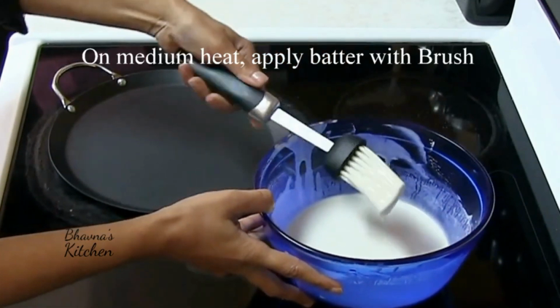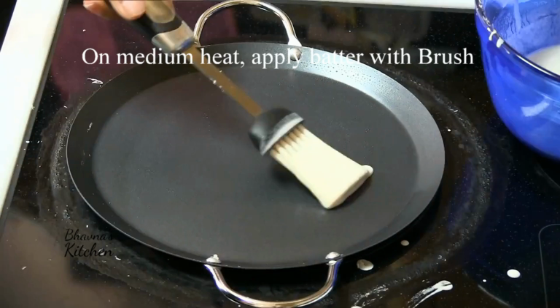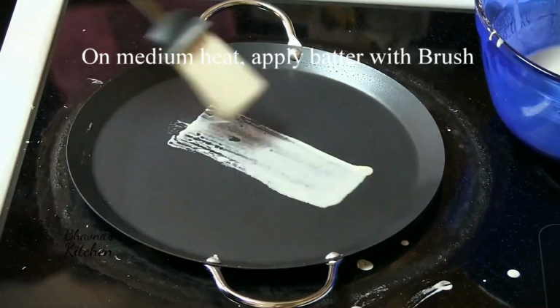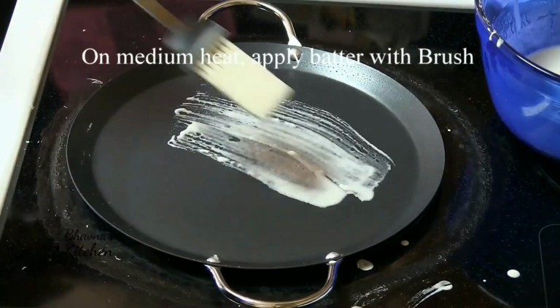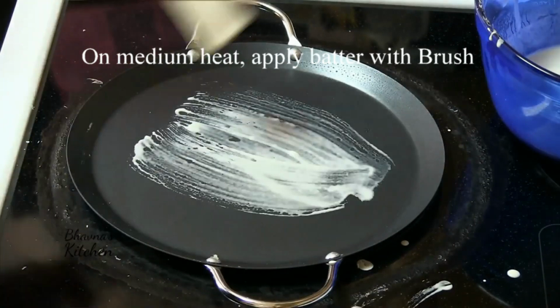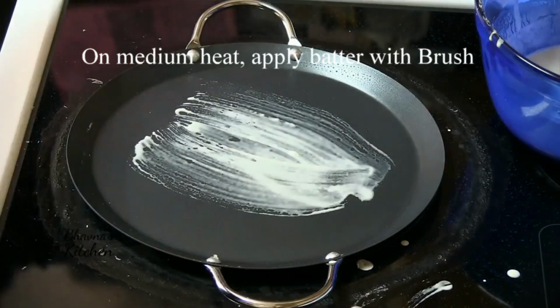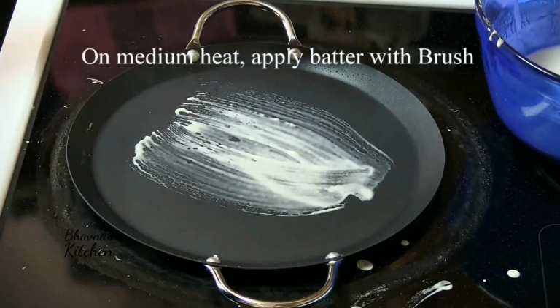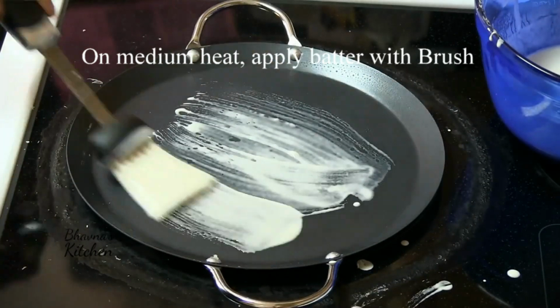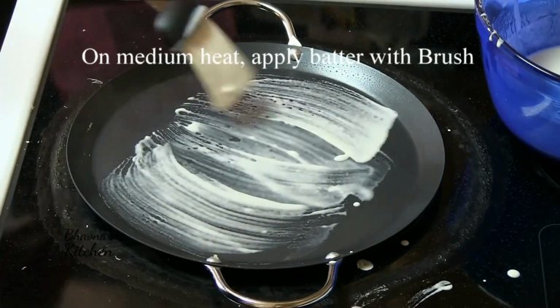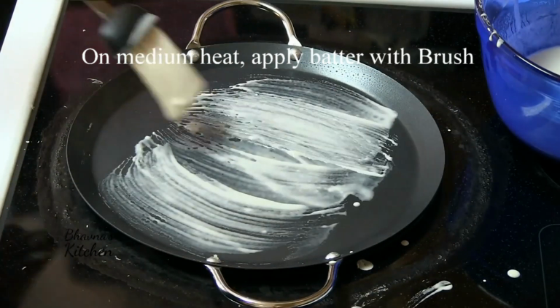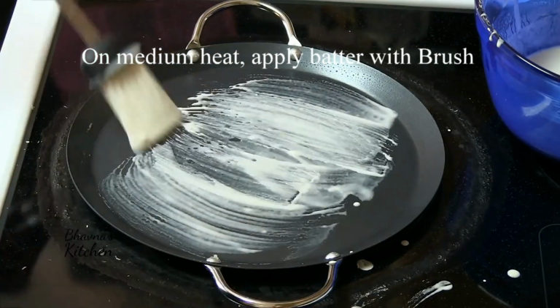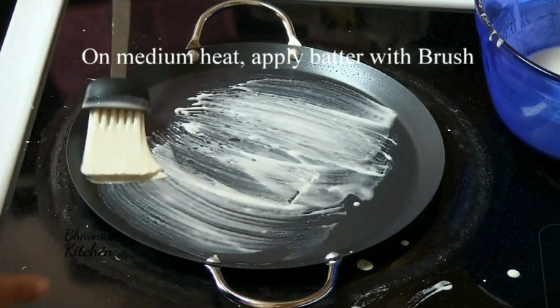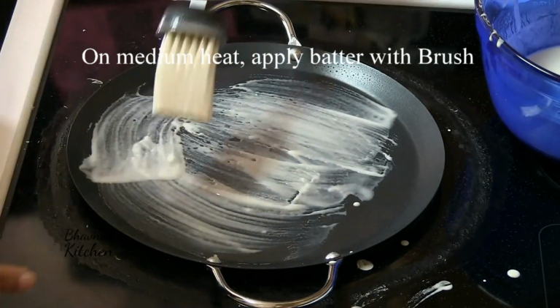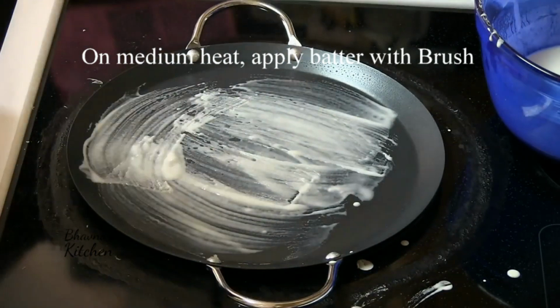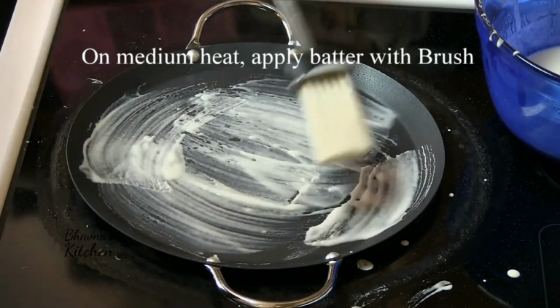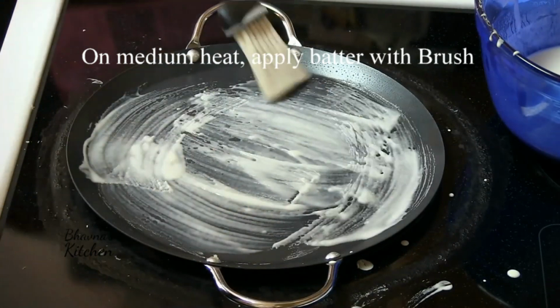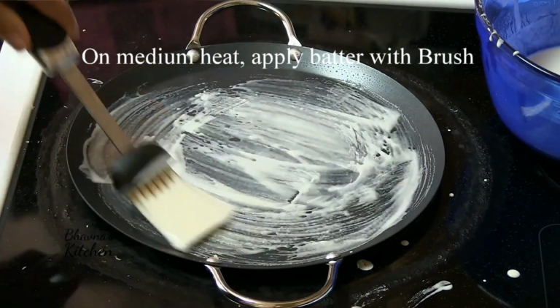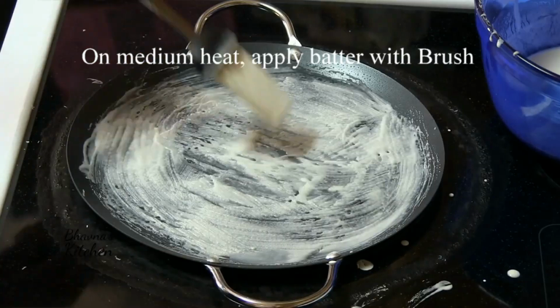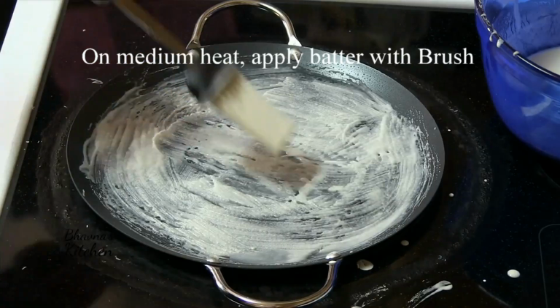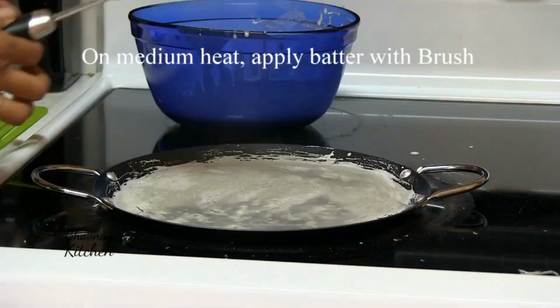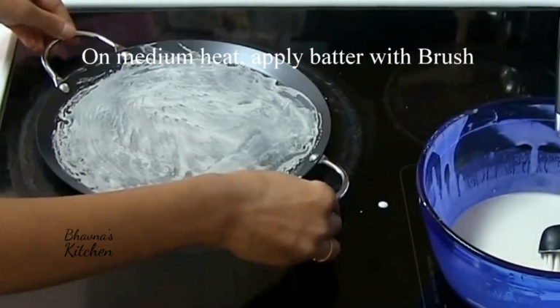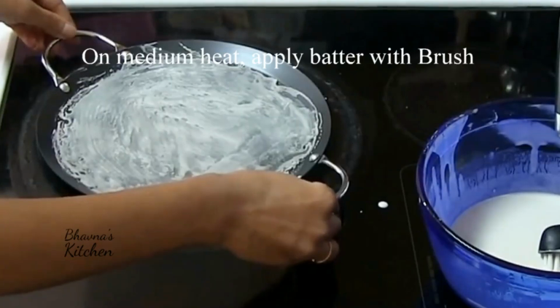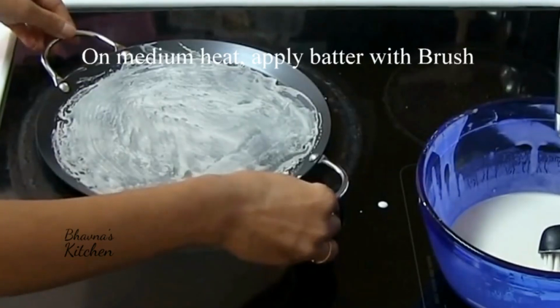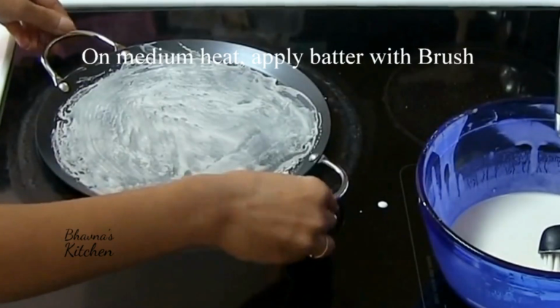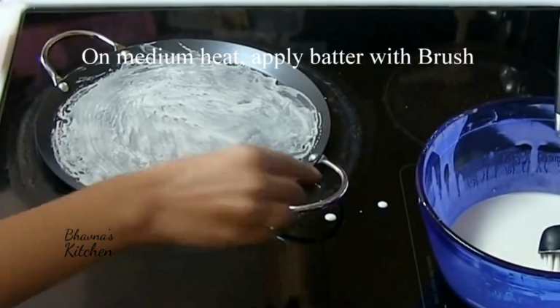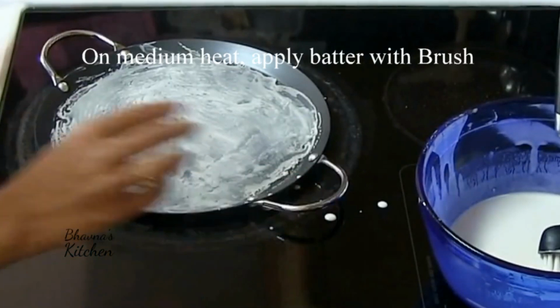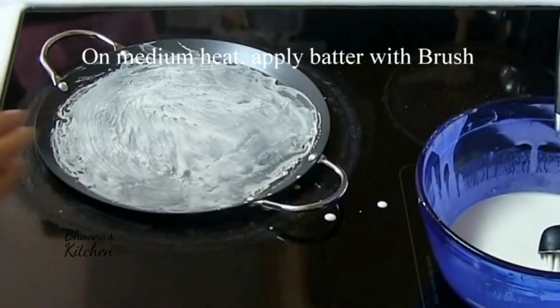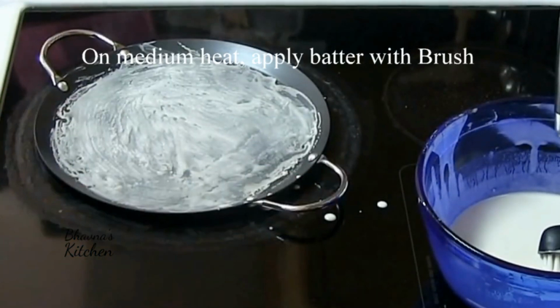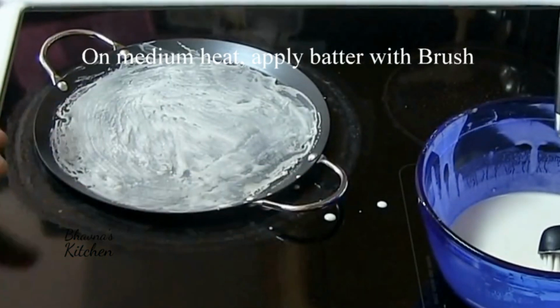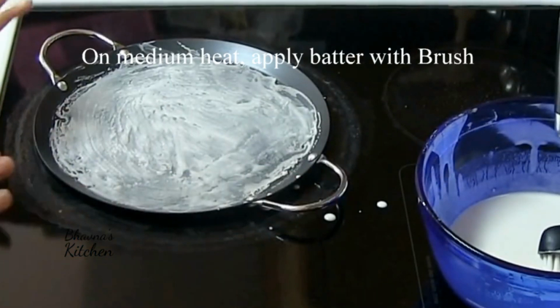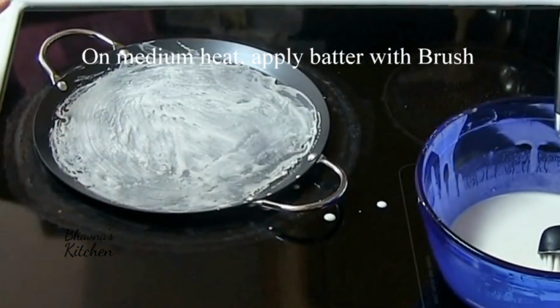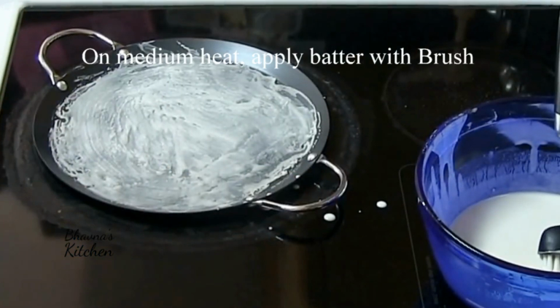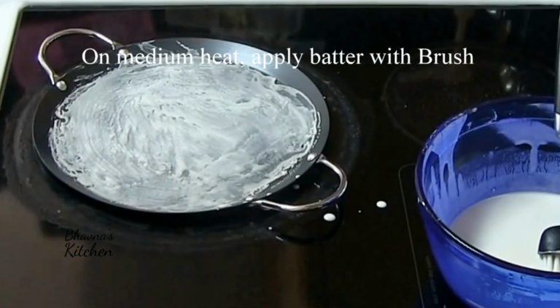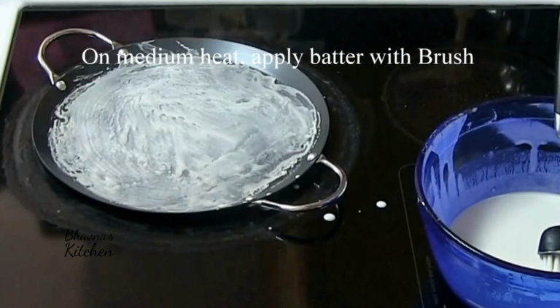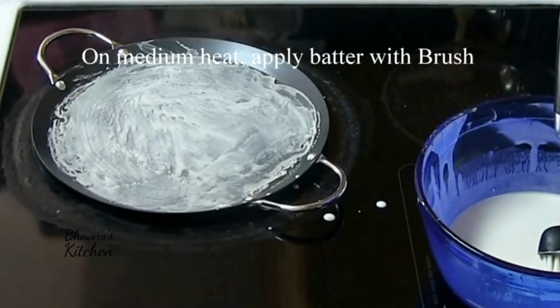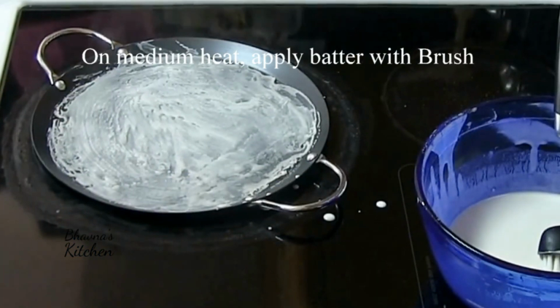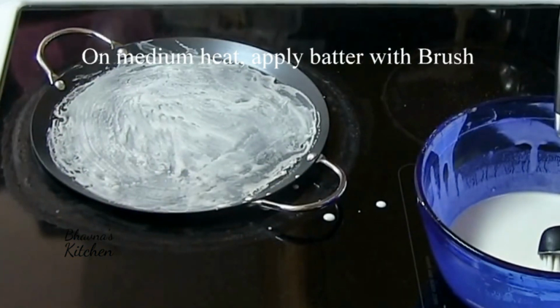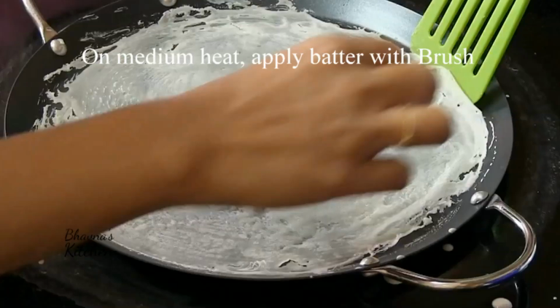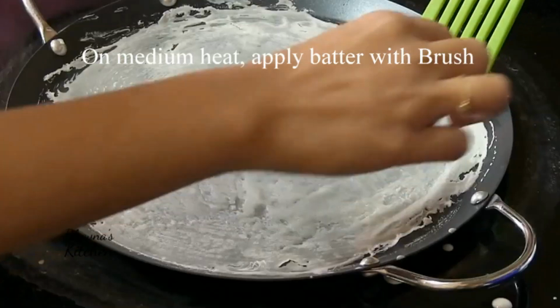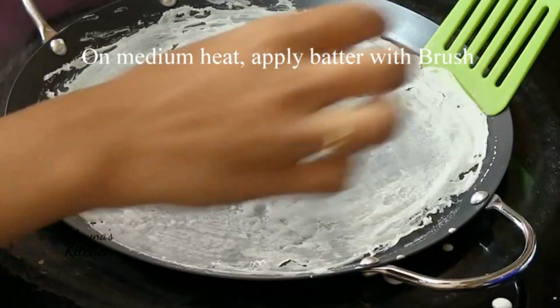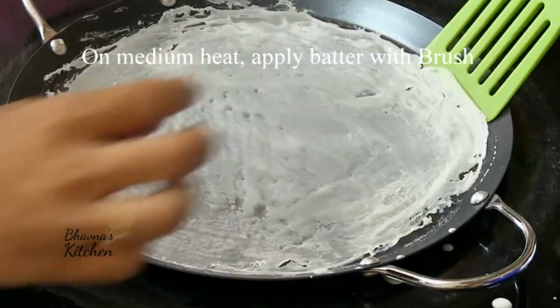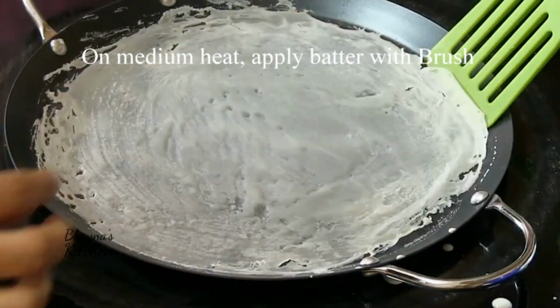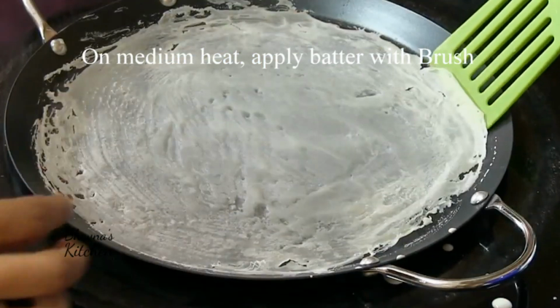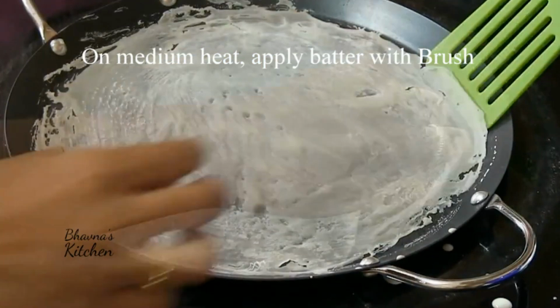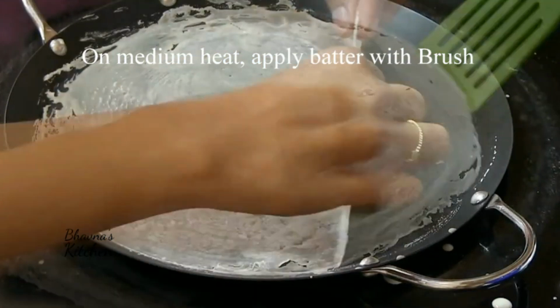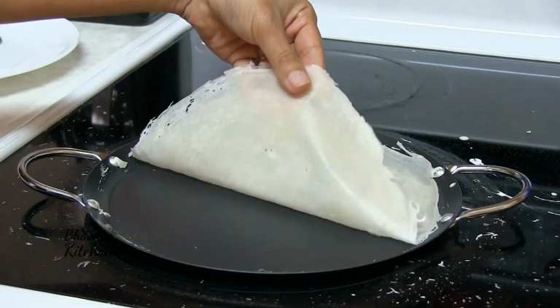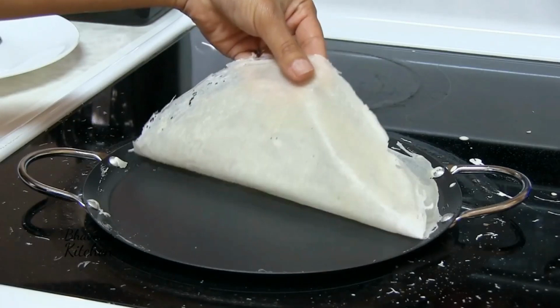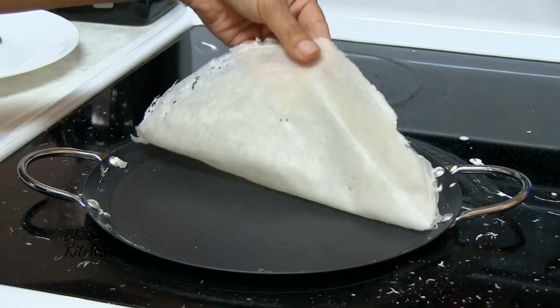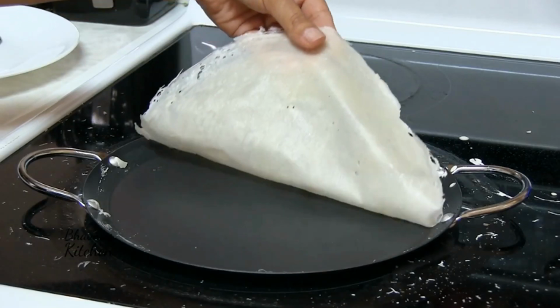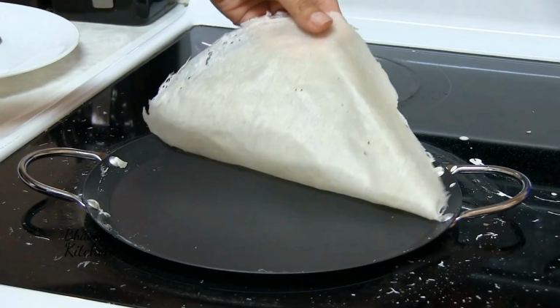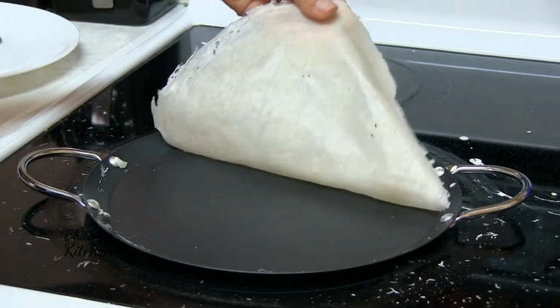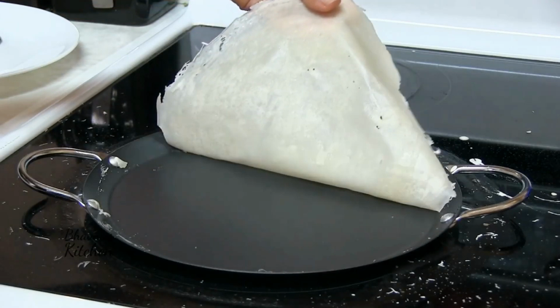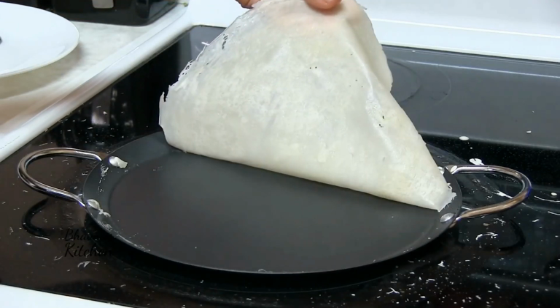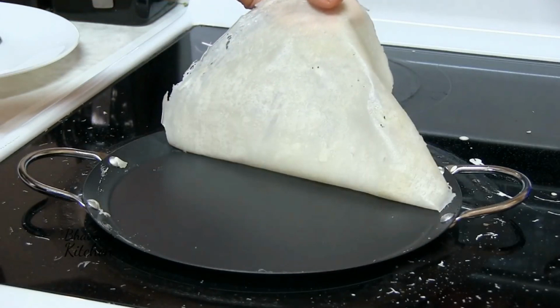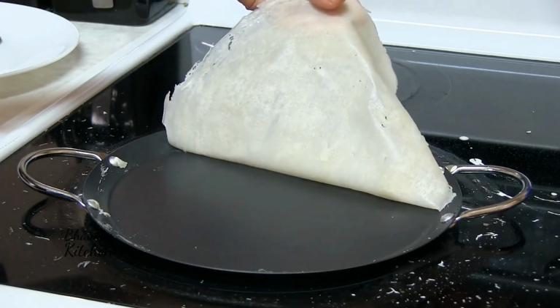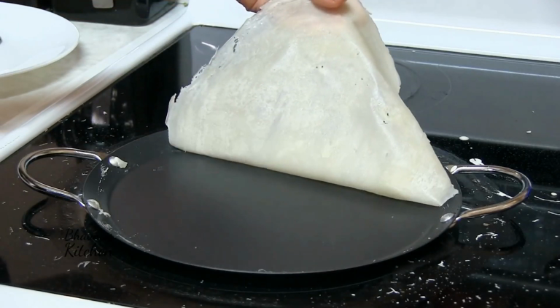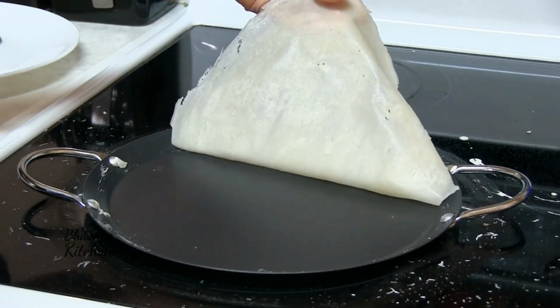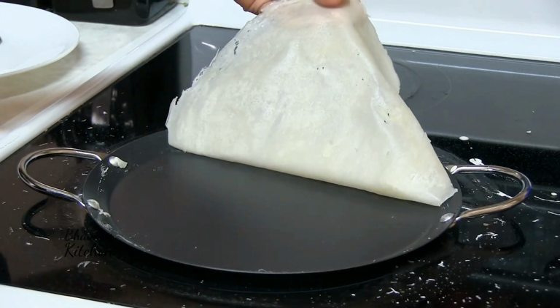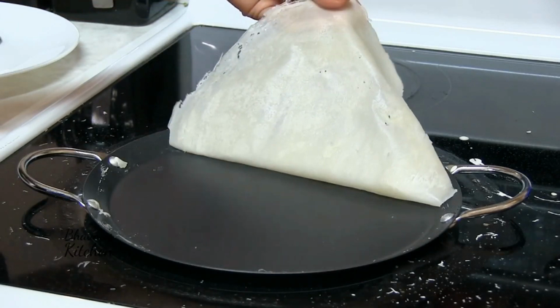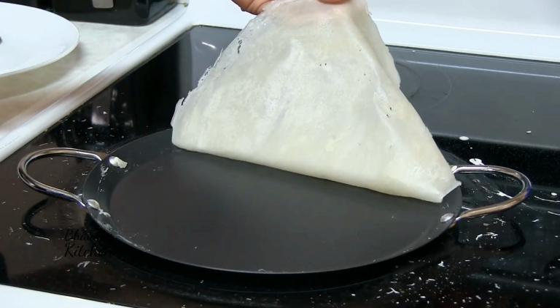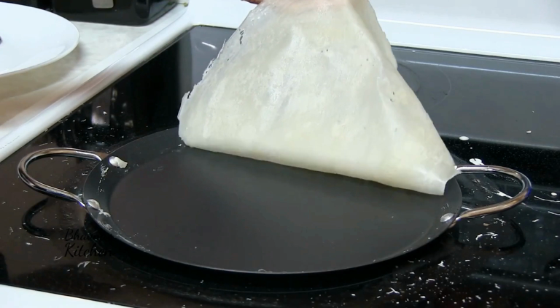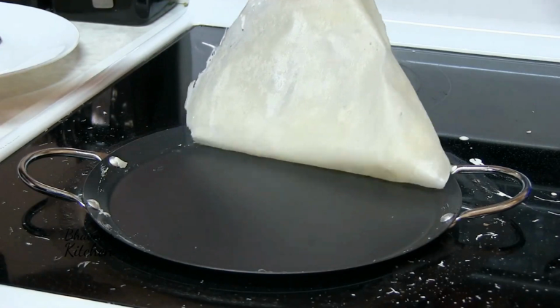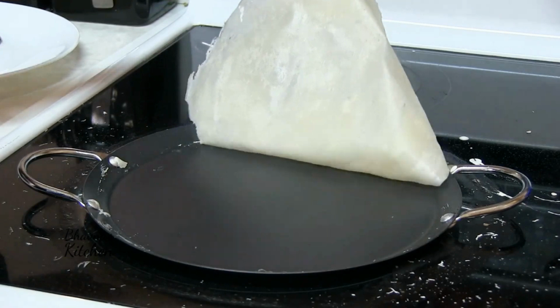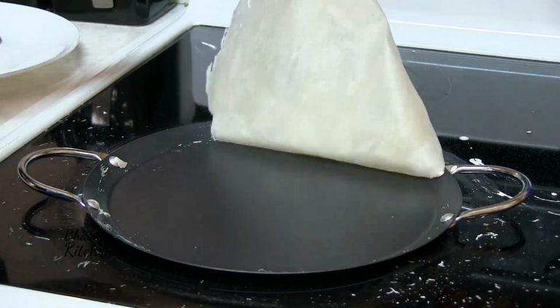Start spreading the batter. Let it cook slightly. Feel how easily it peels off.